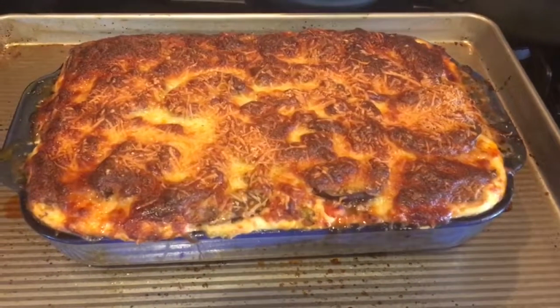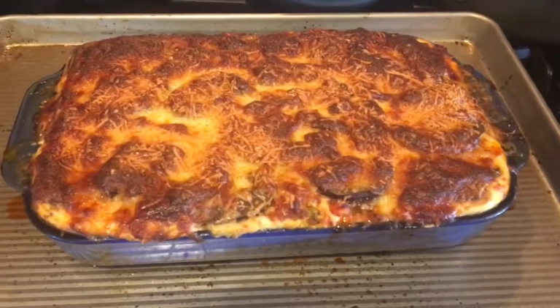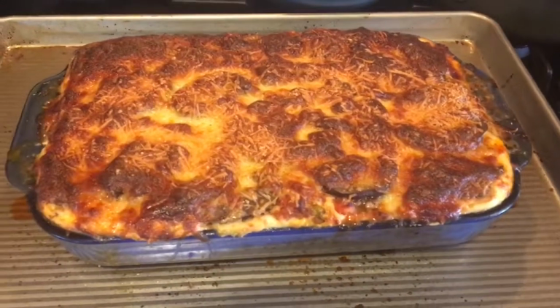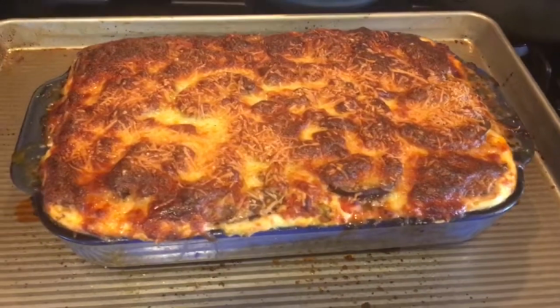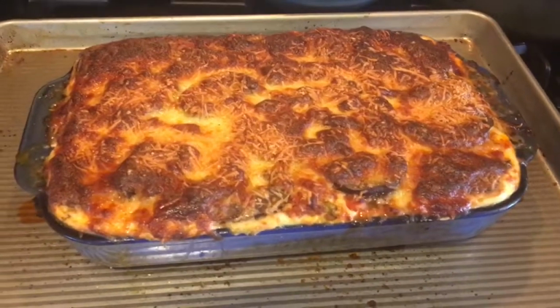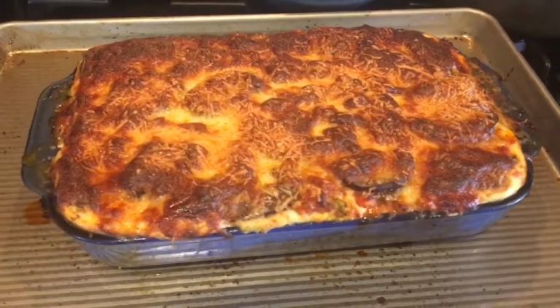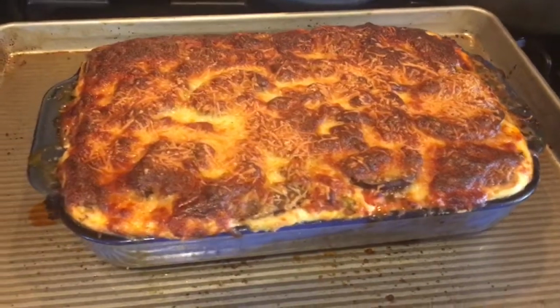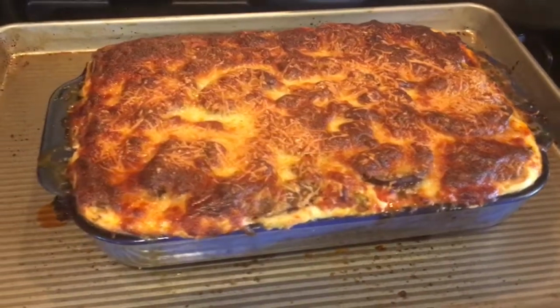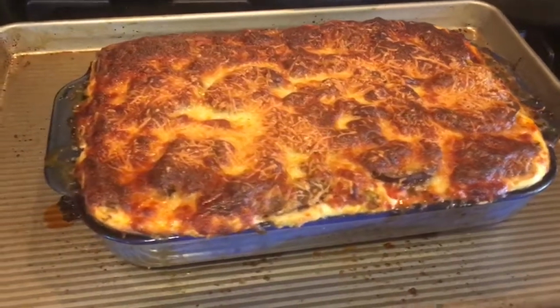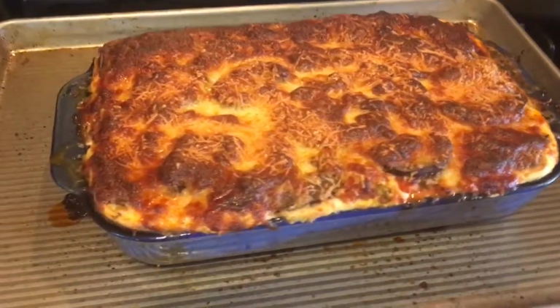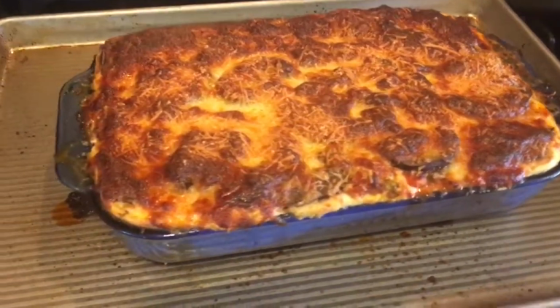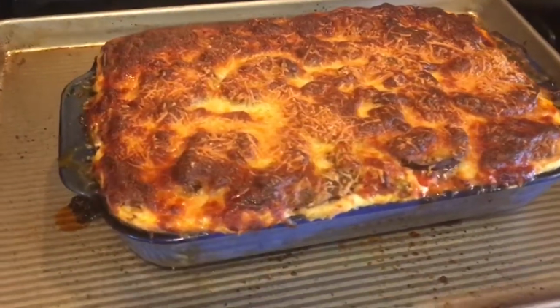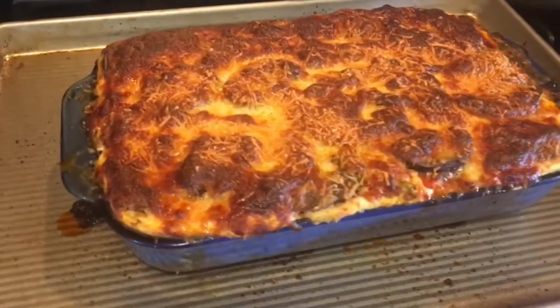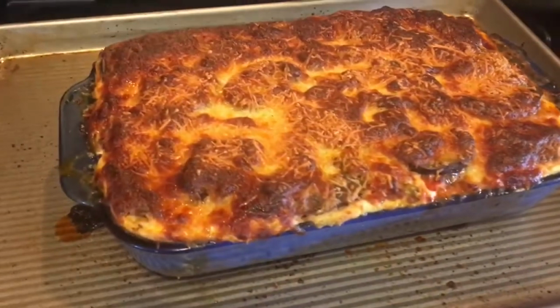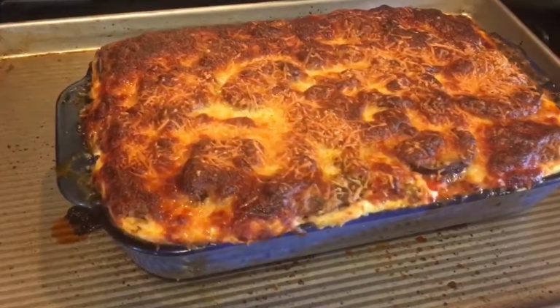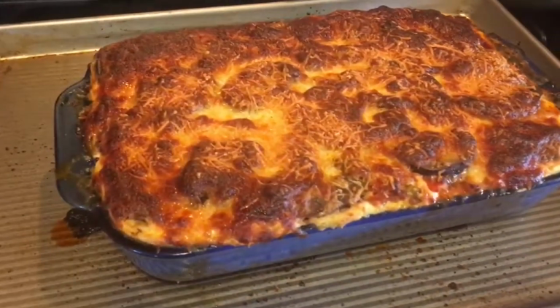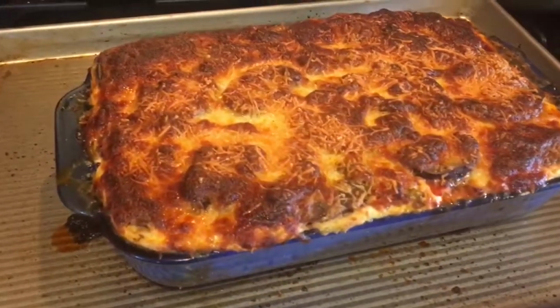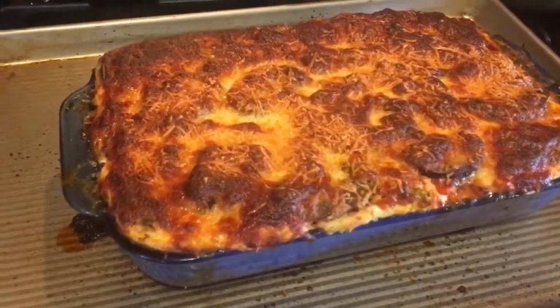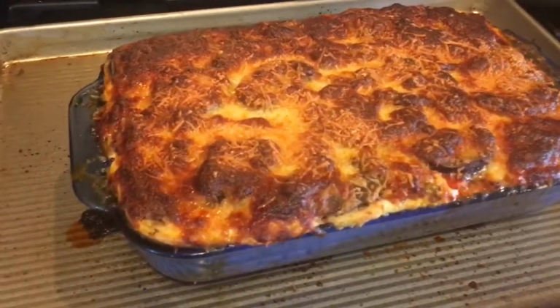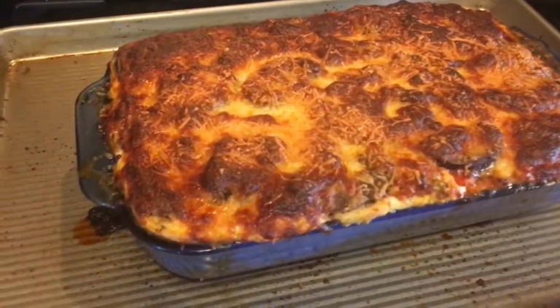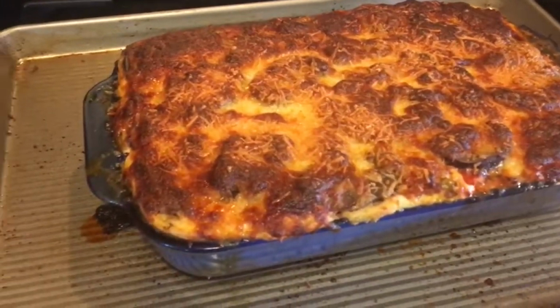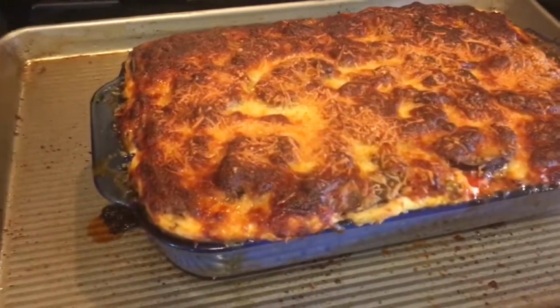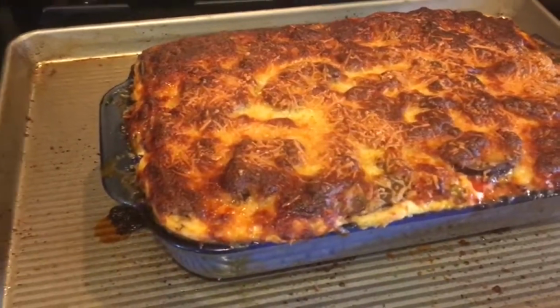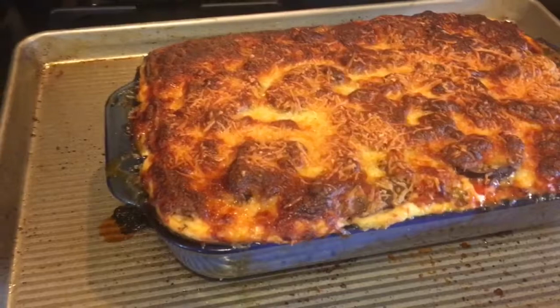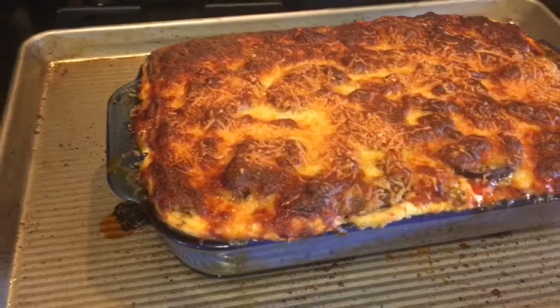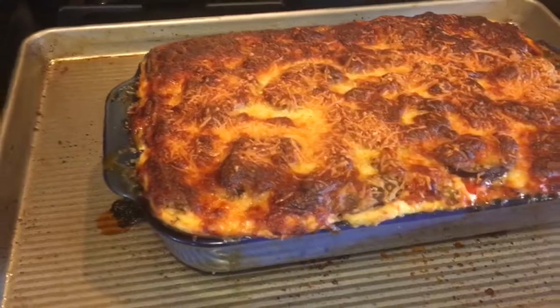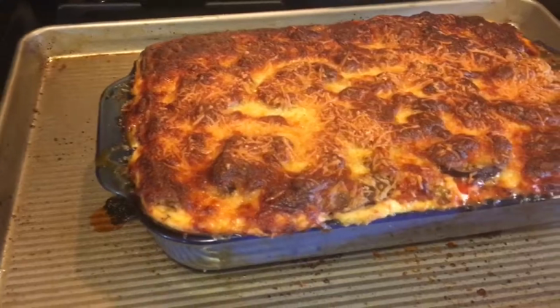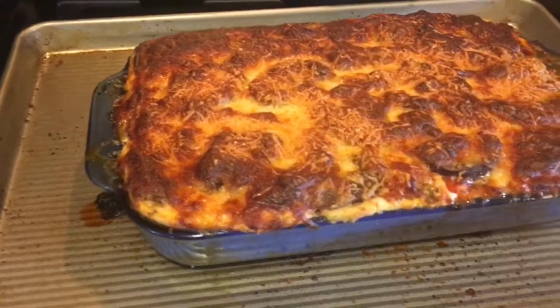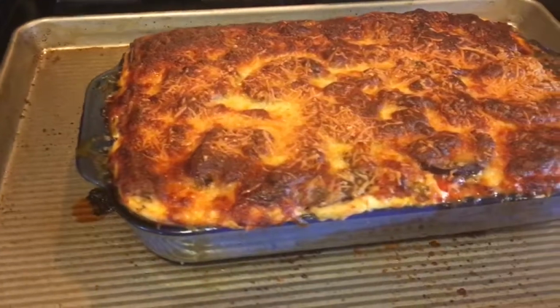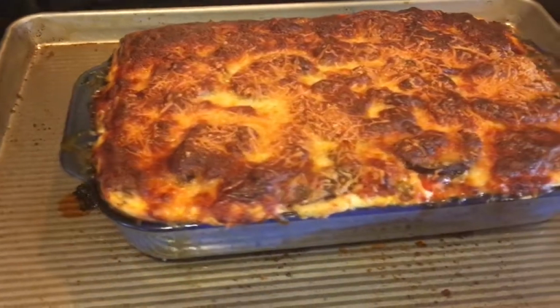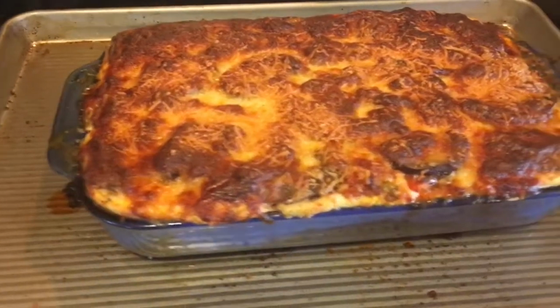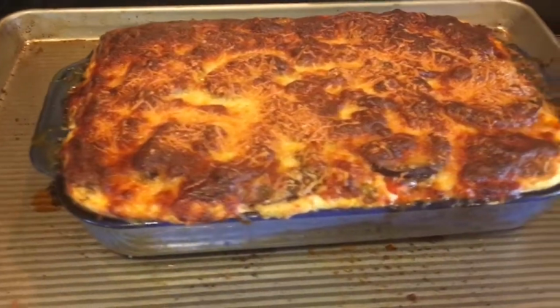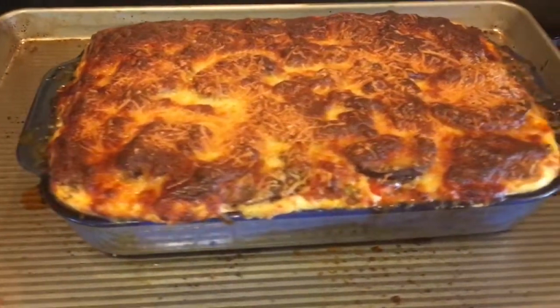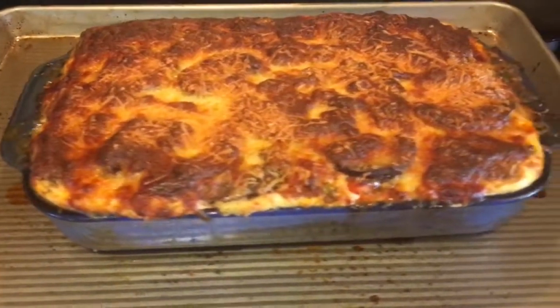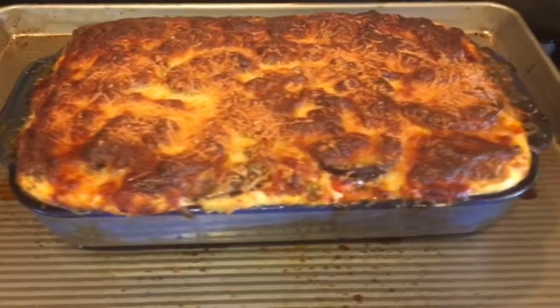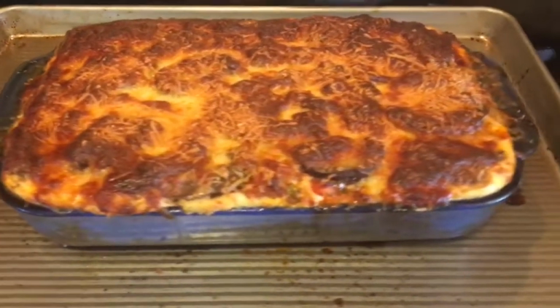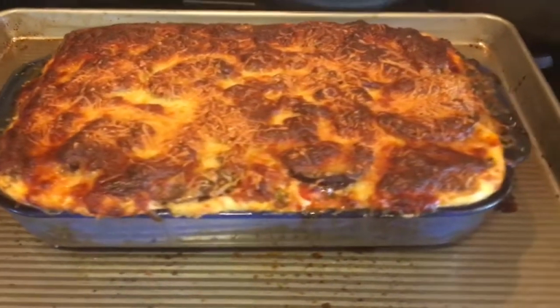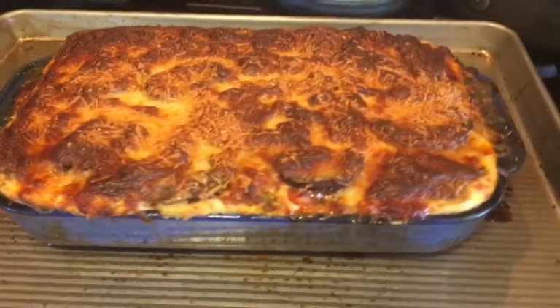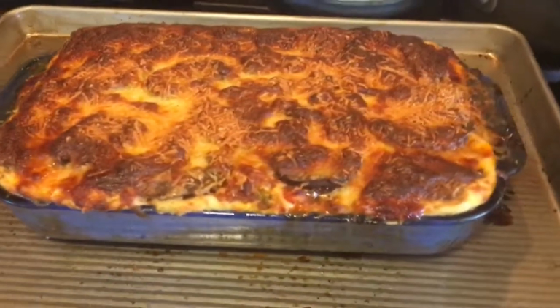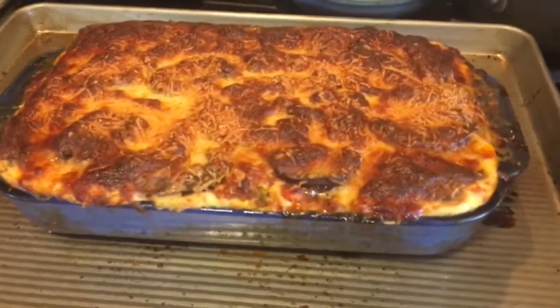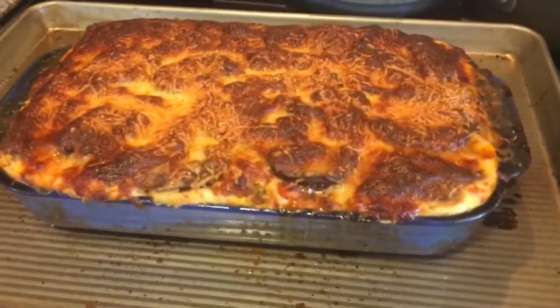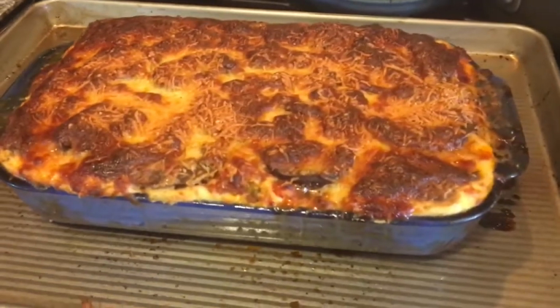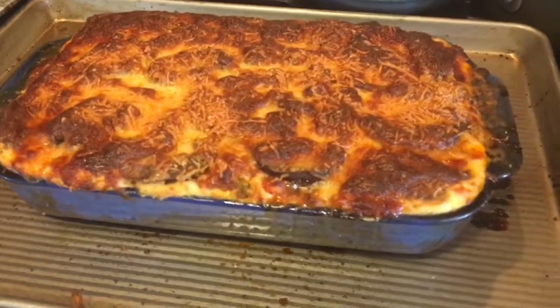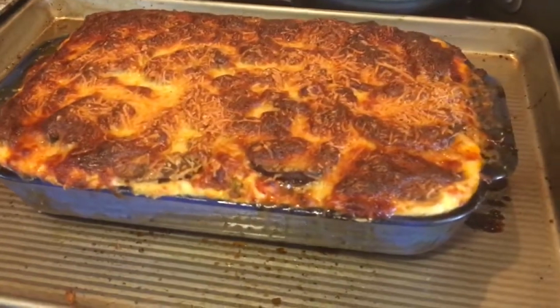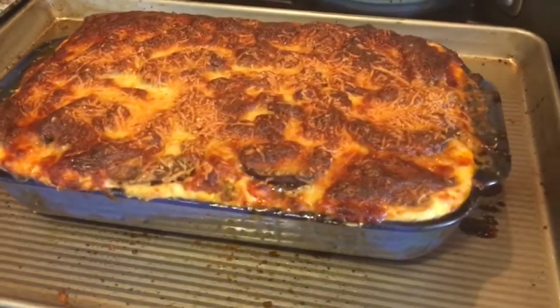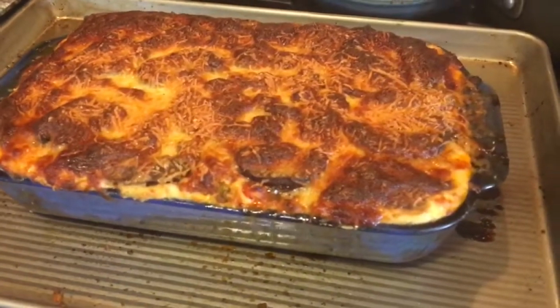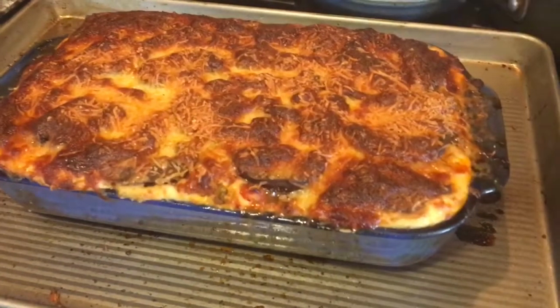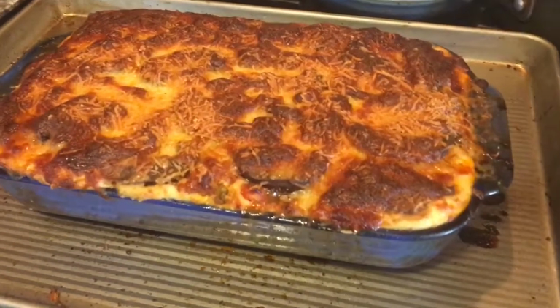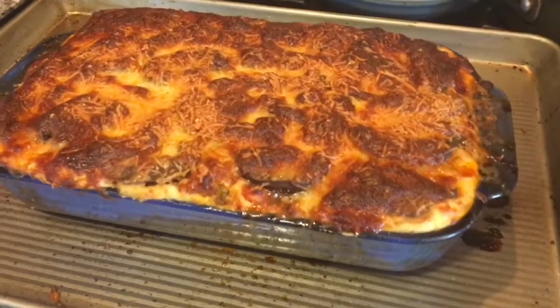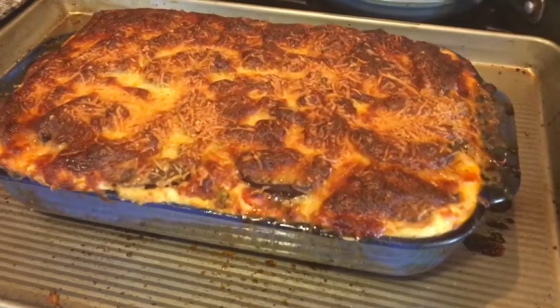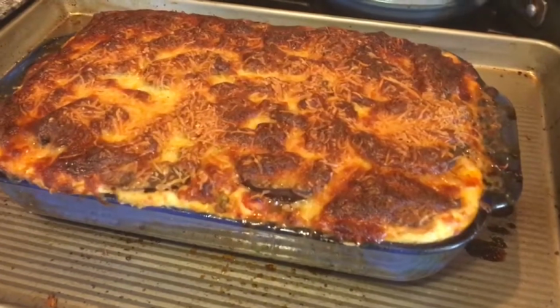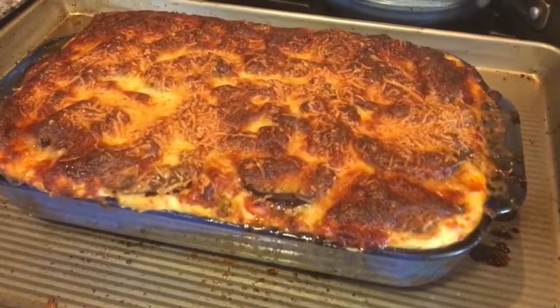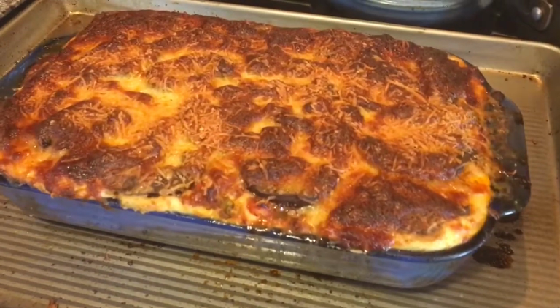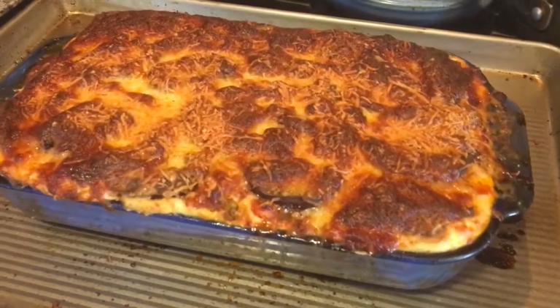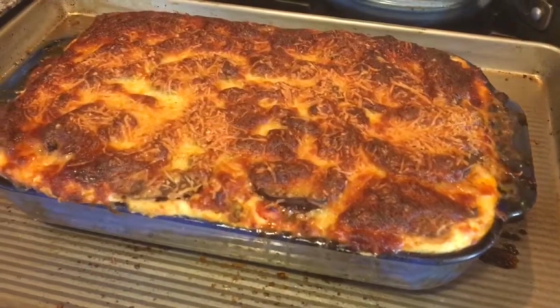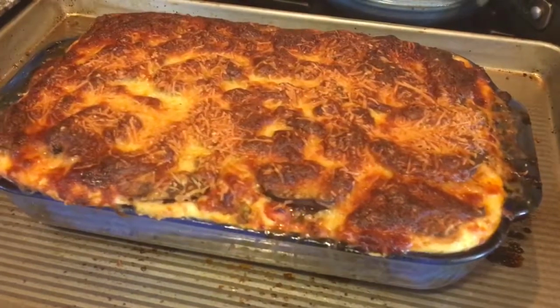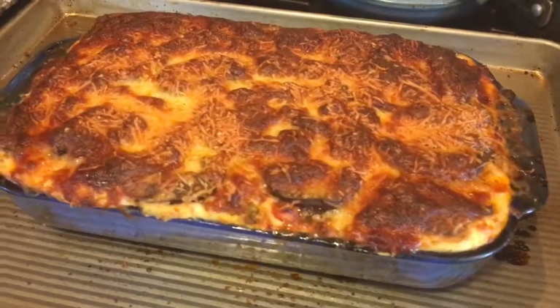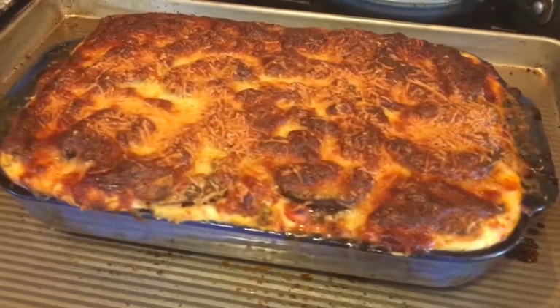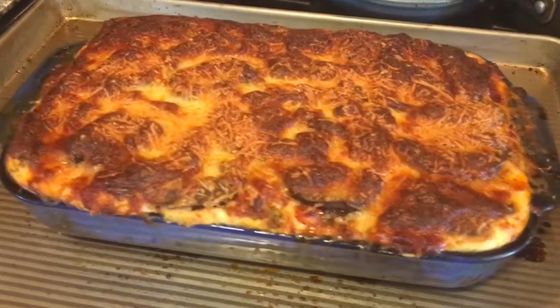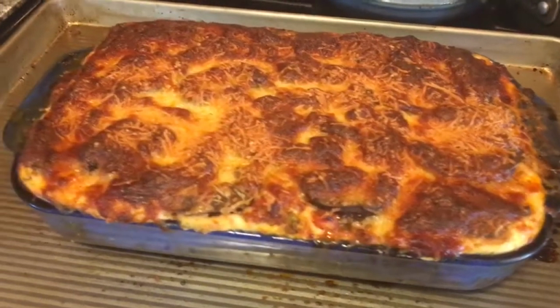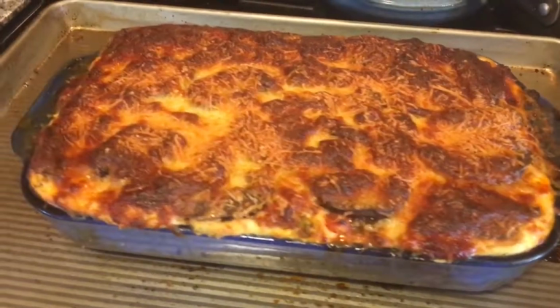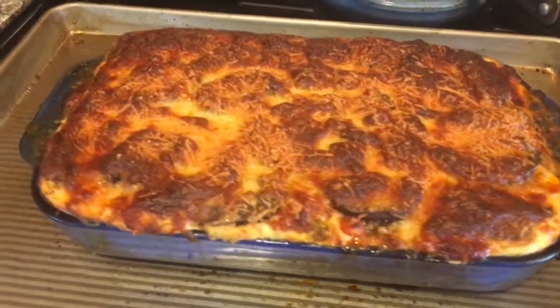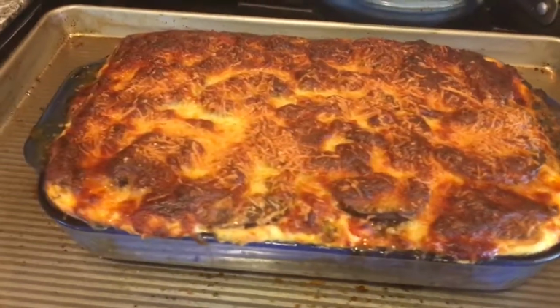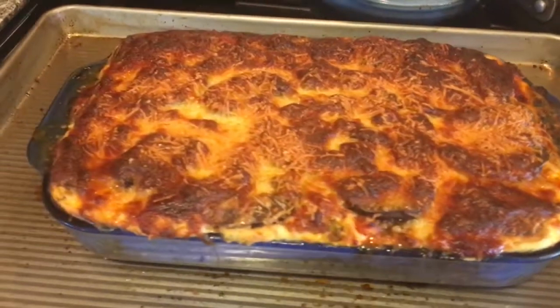This one looks a lot better. Boom. Zucchini lasagna is not that tough.